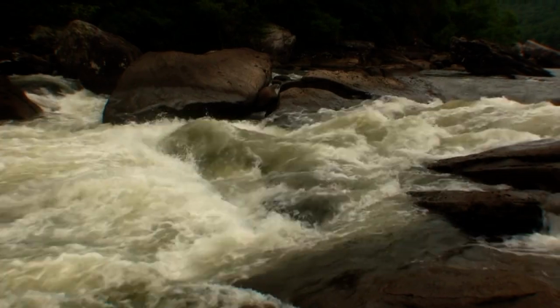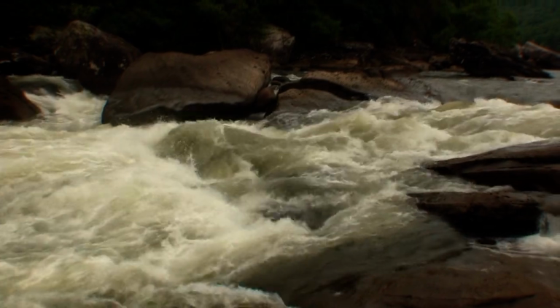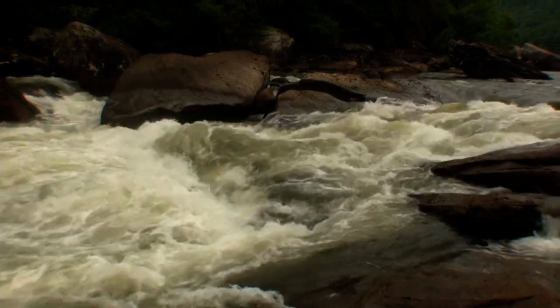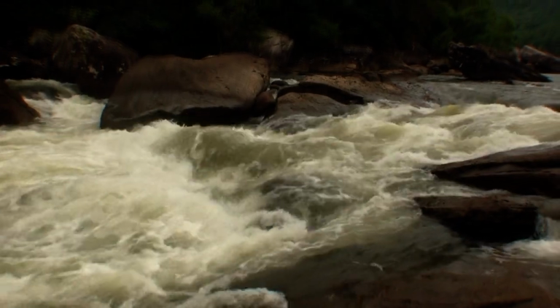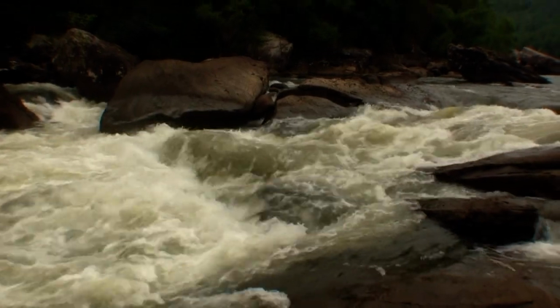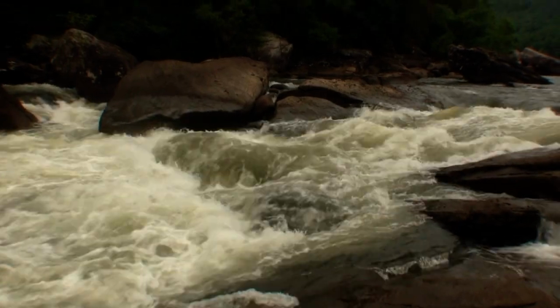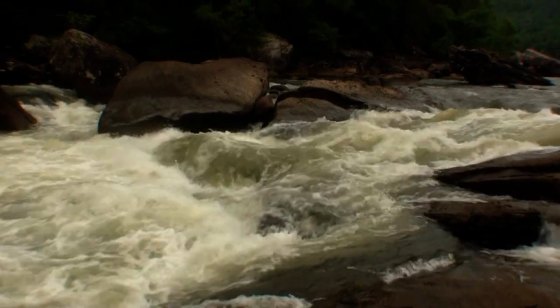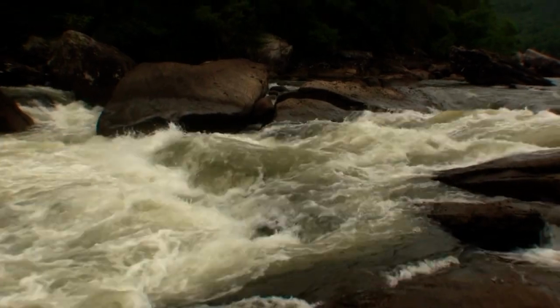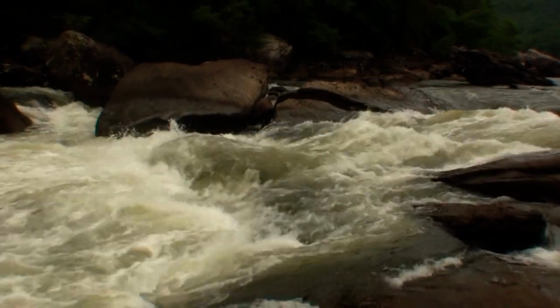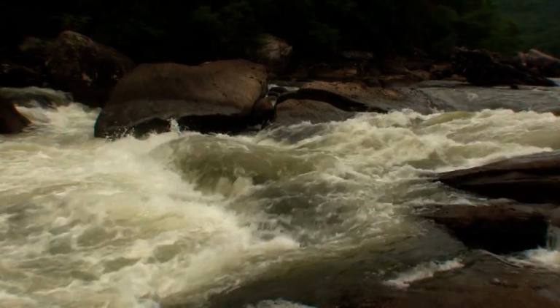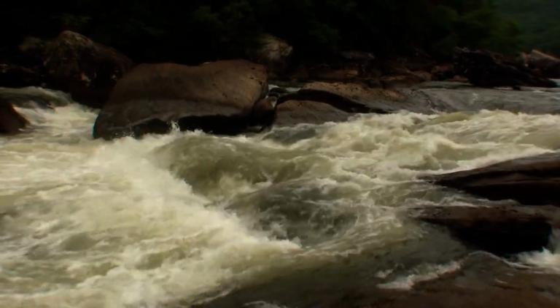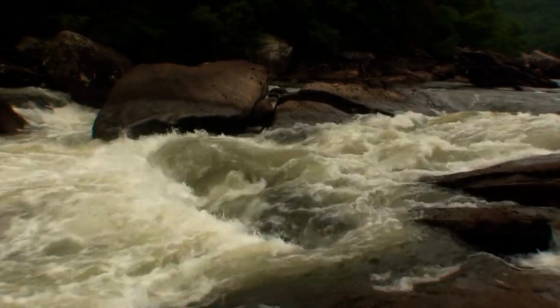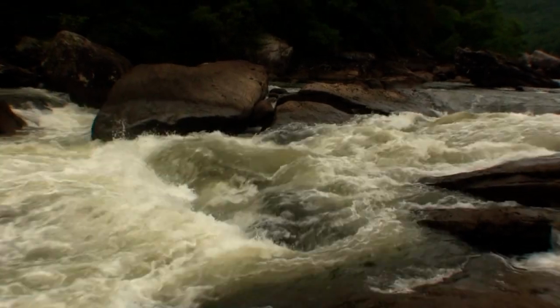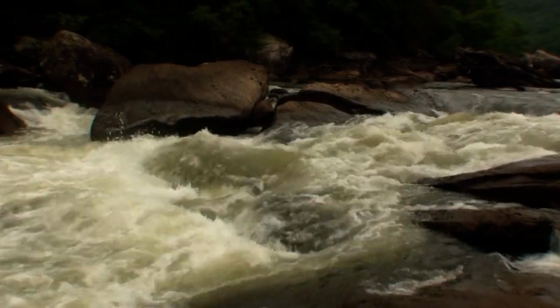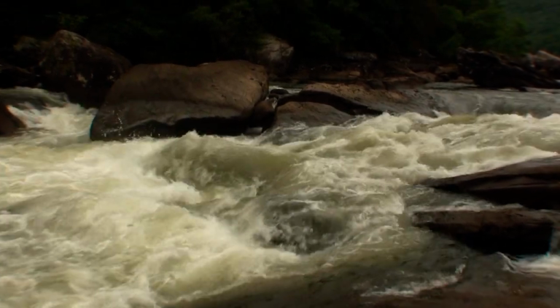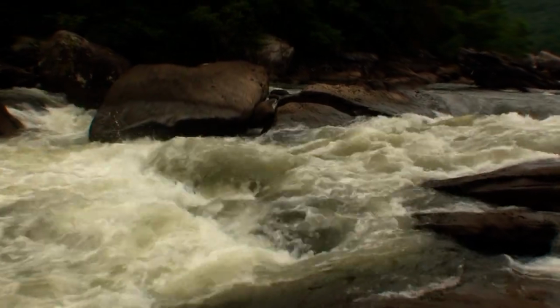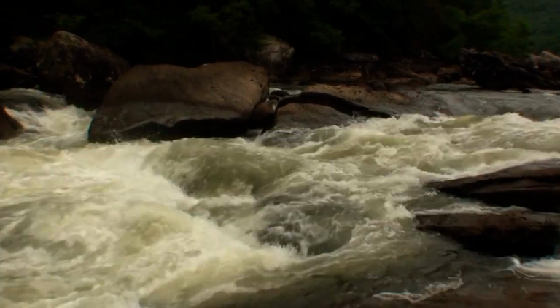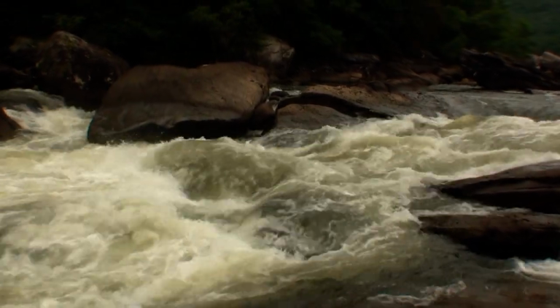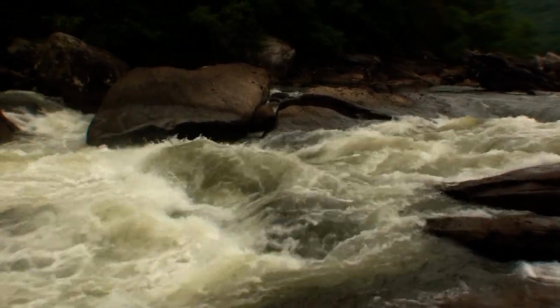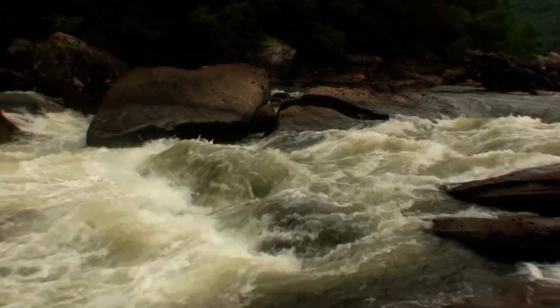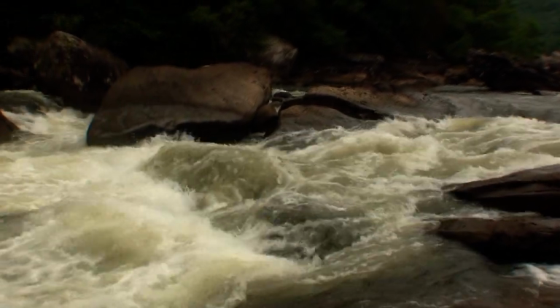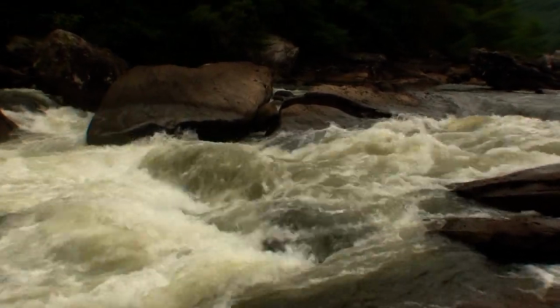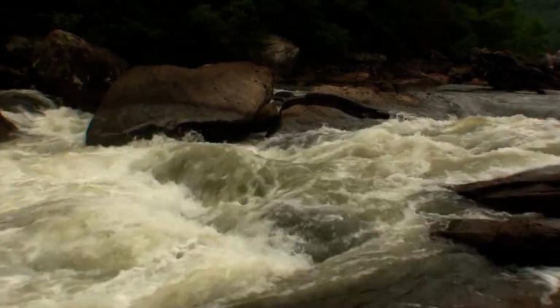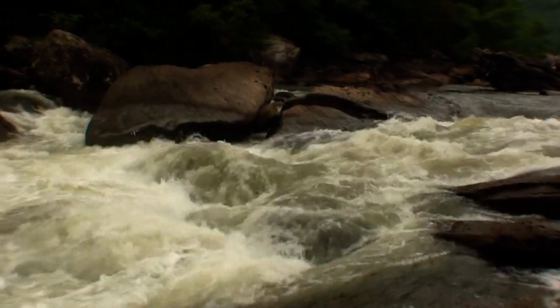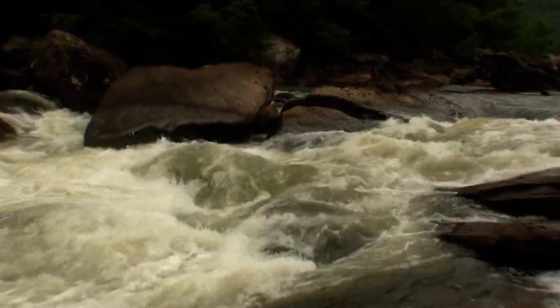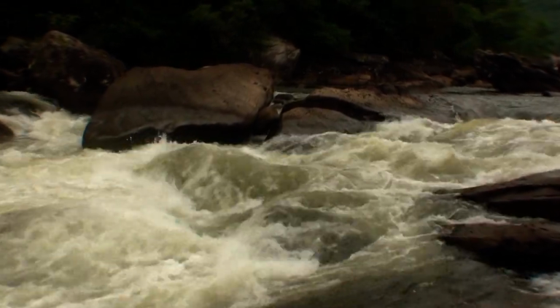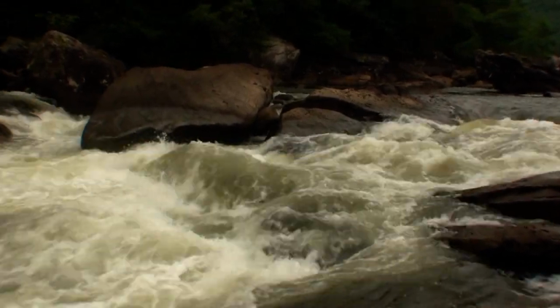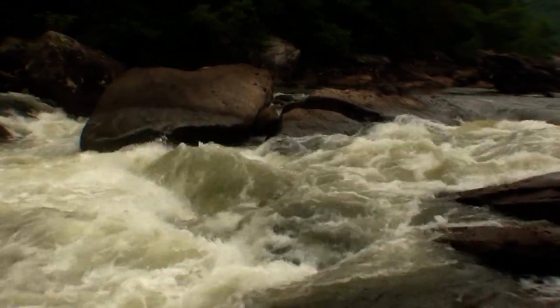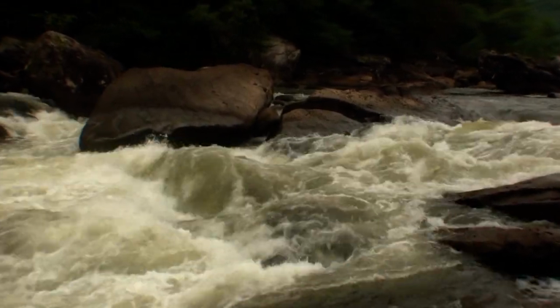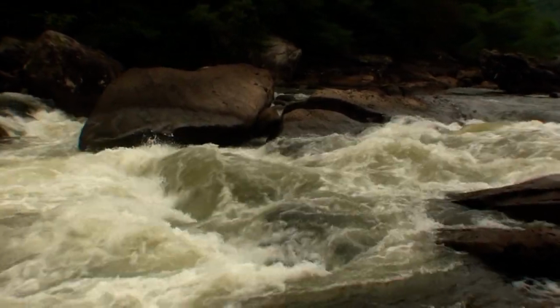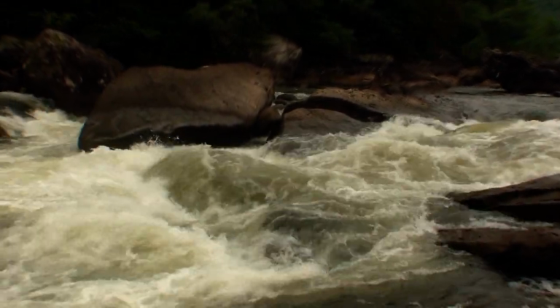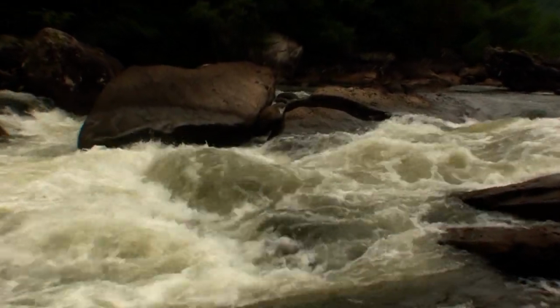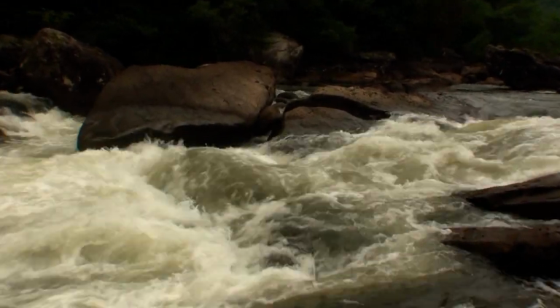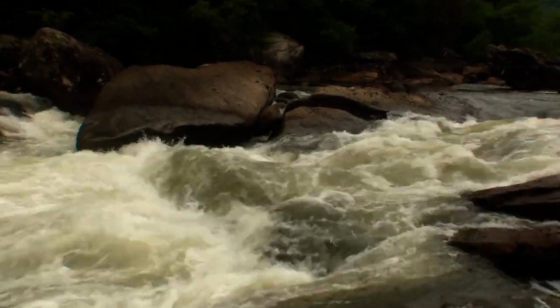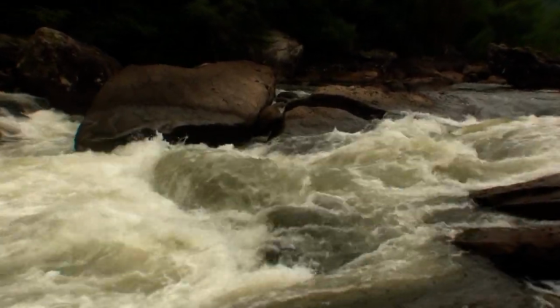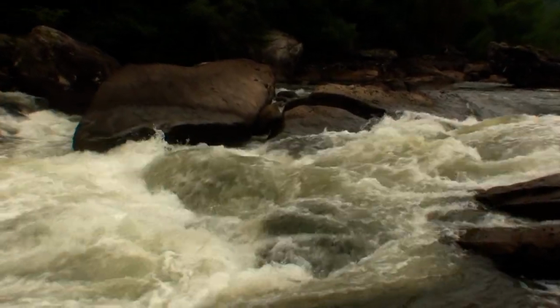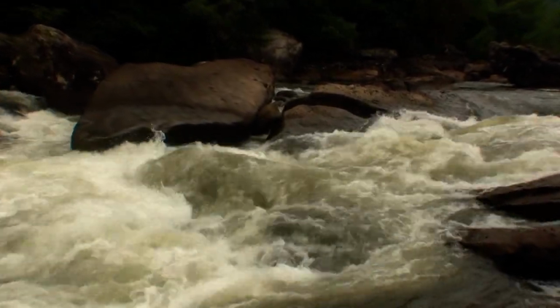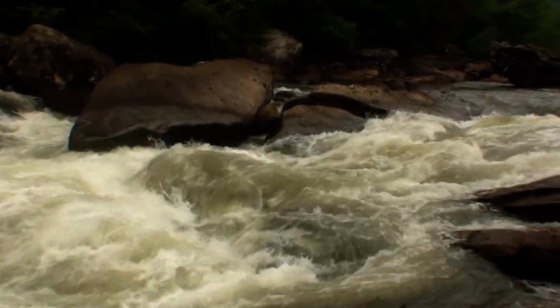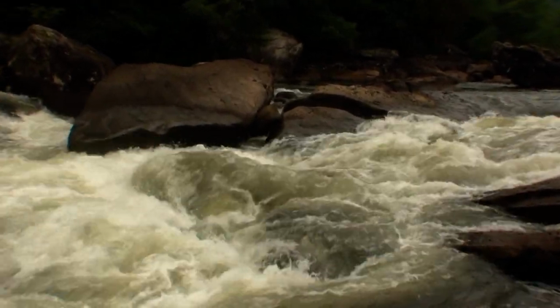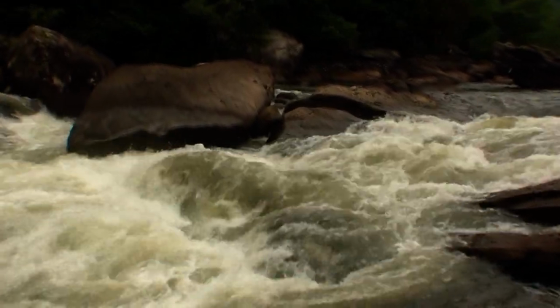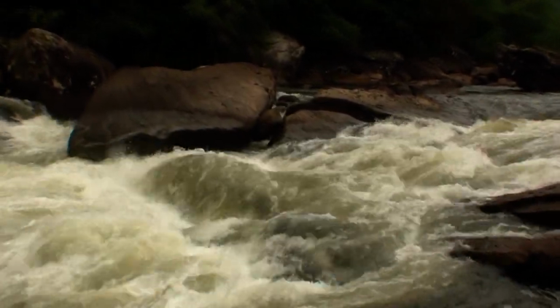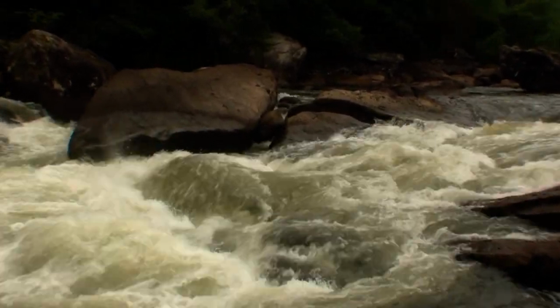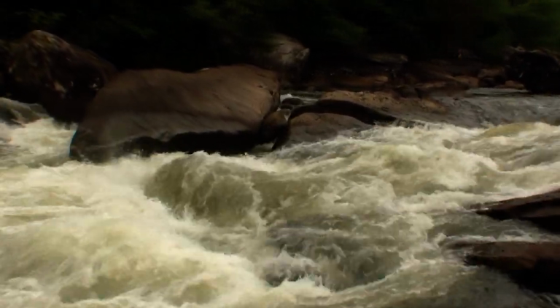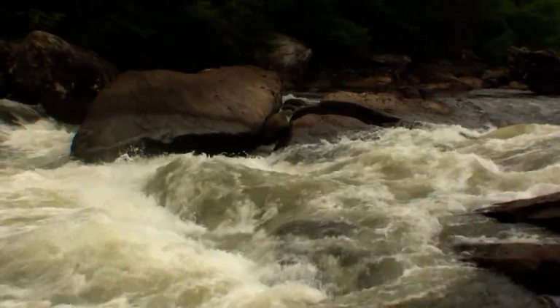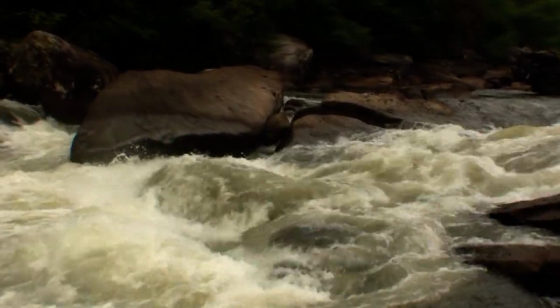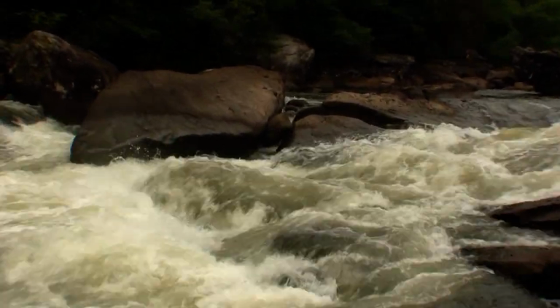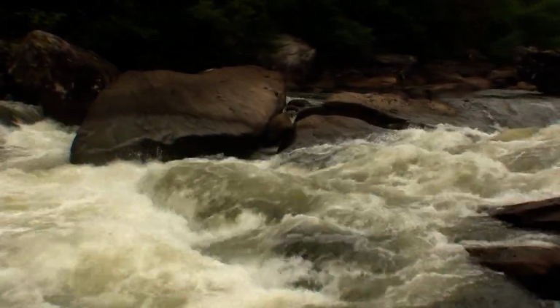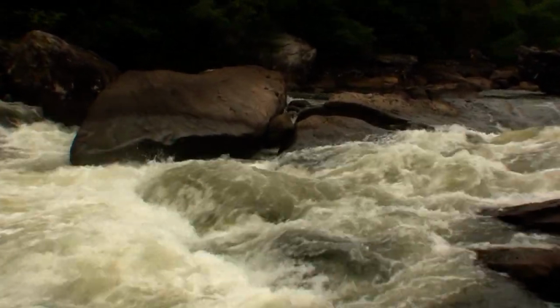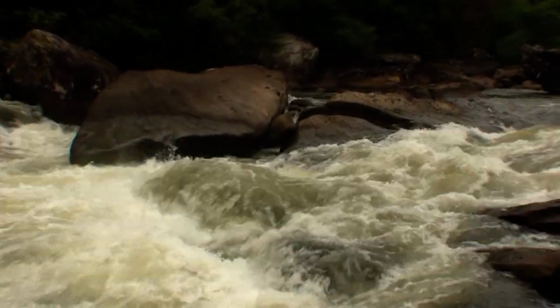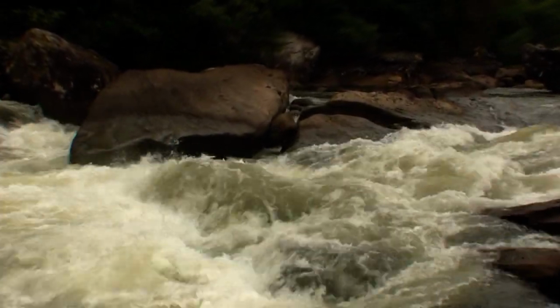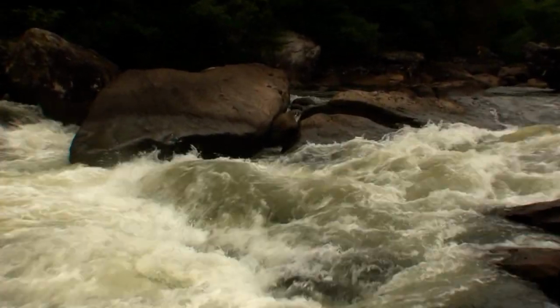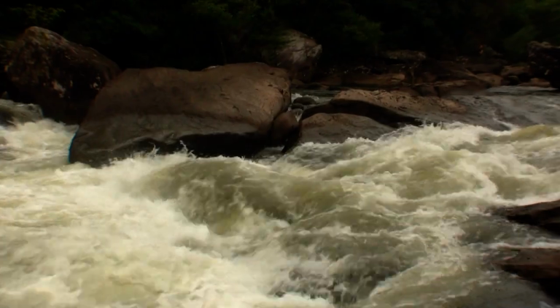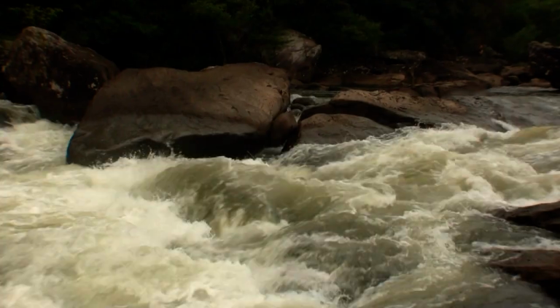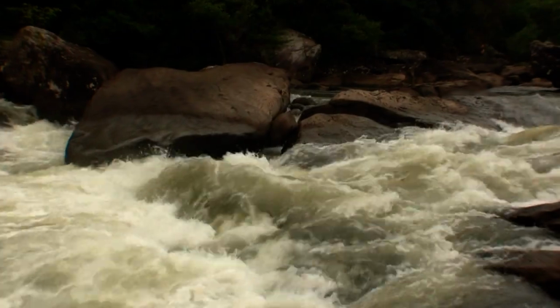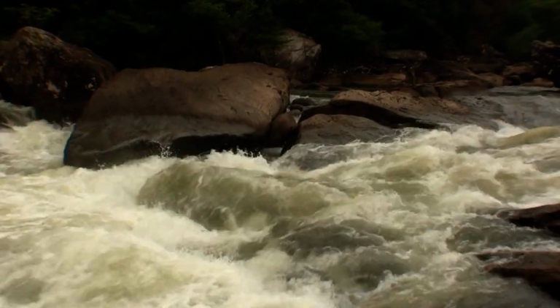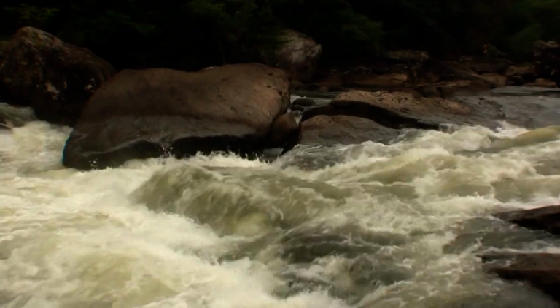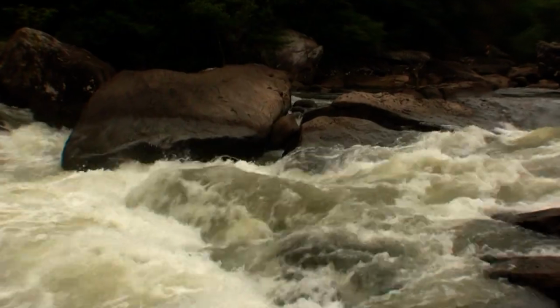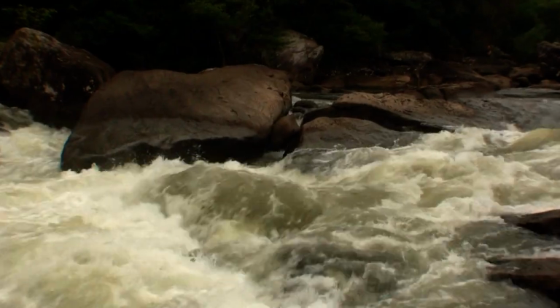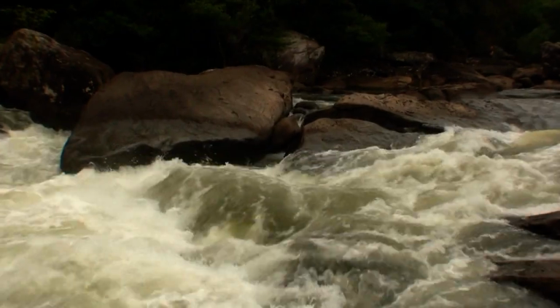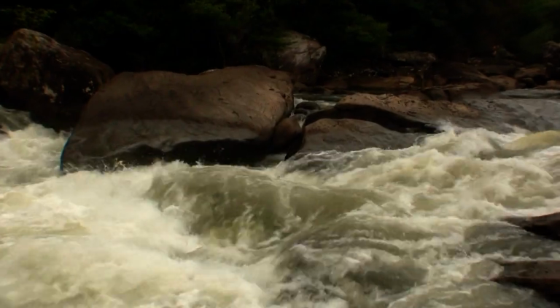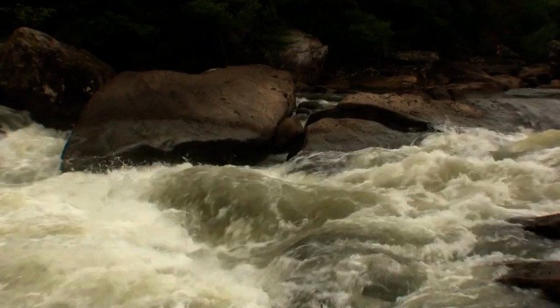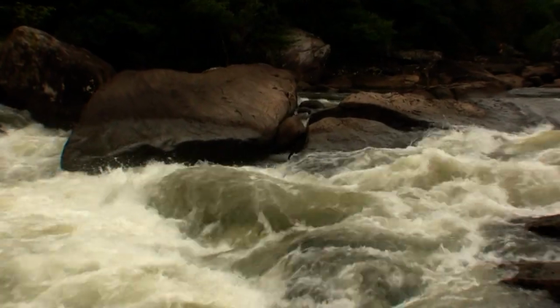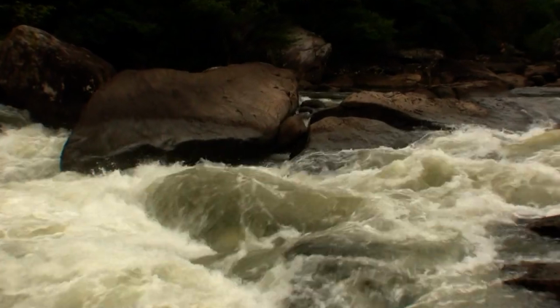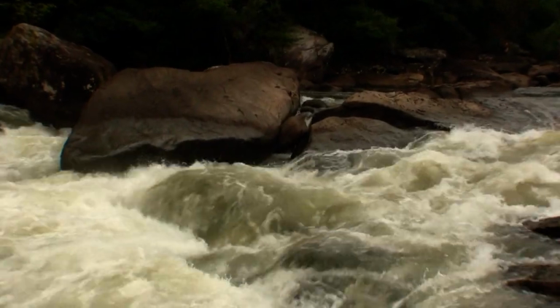The rock you see behind you there is quite undercut, and it starts to get to be quite a factor here at these lower water levels.